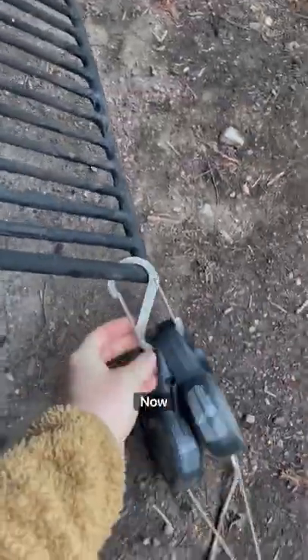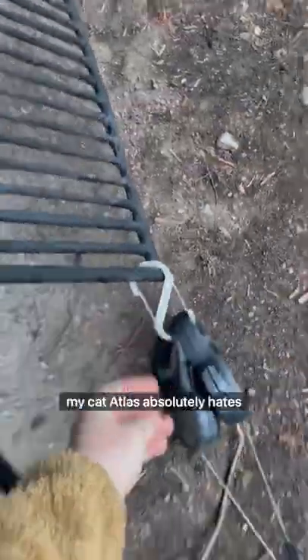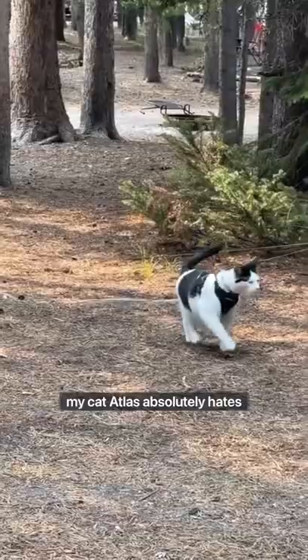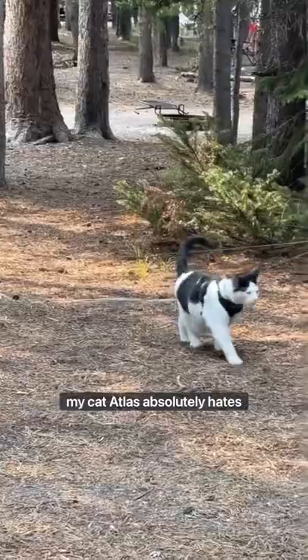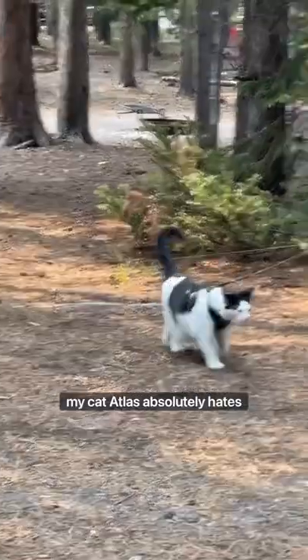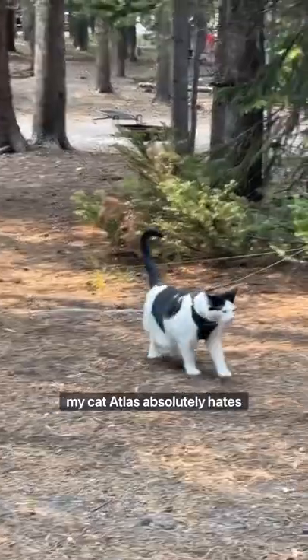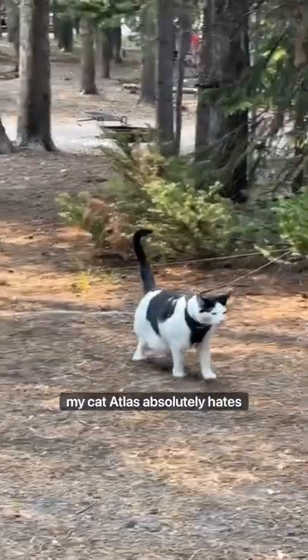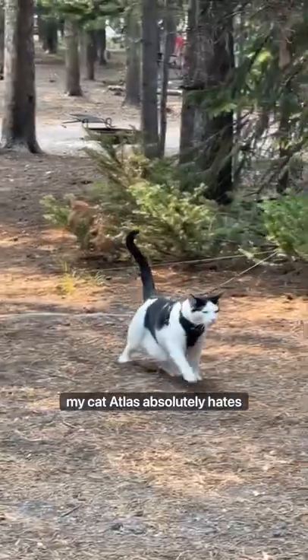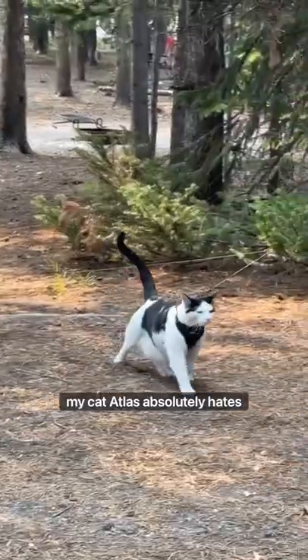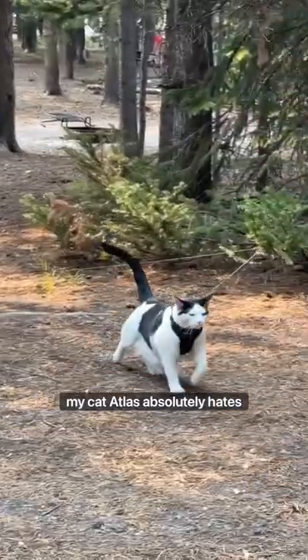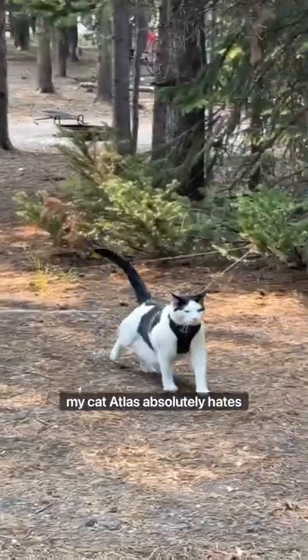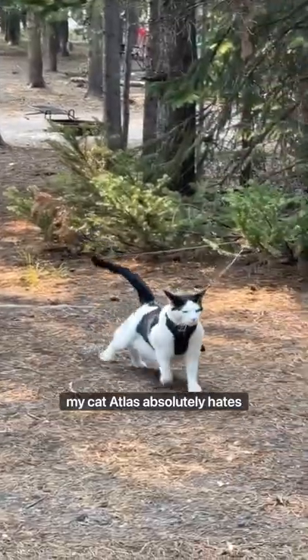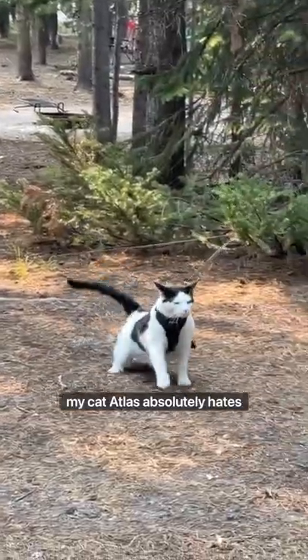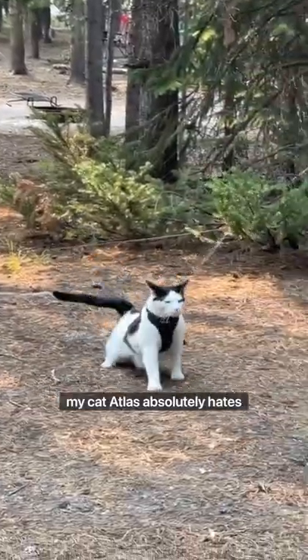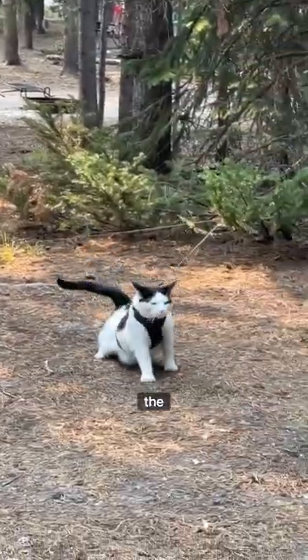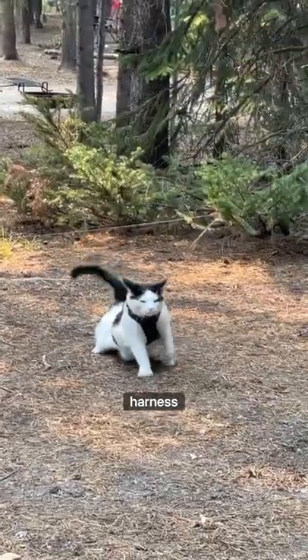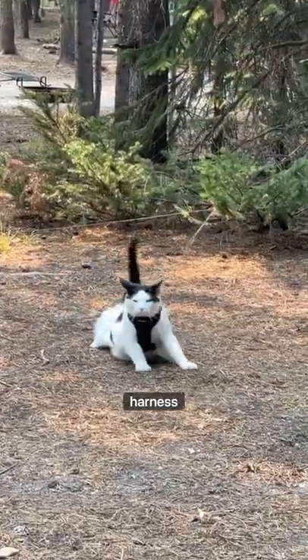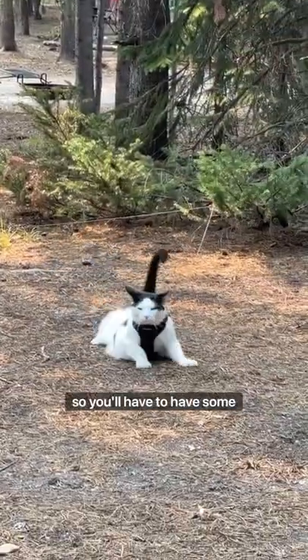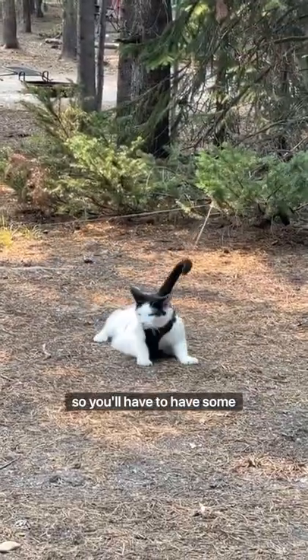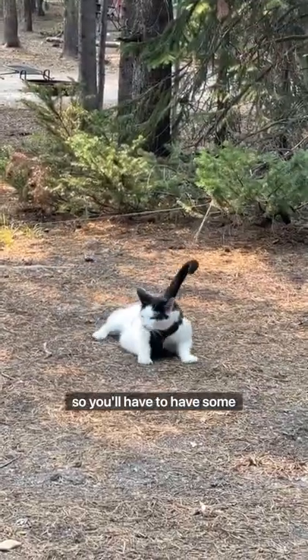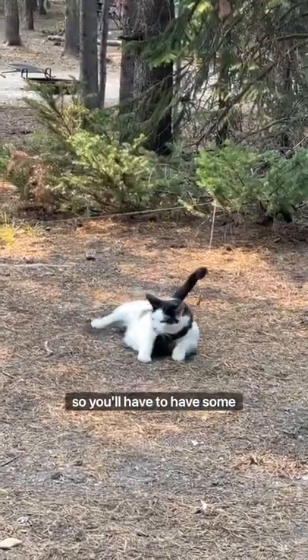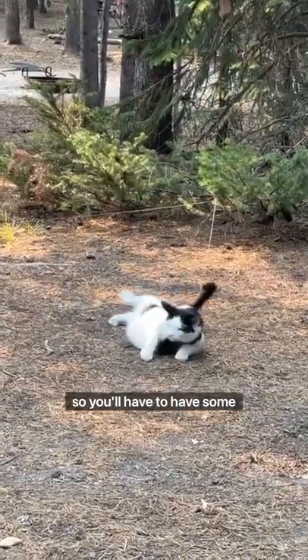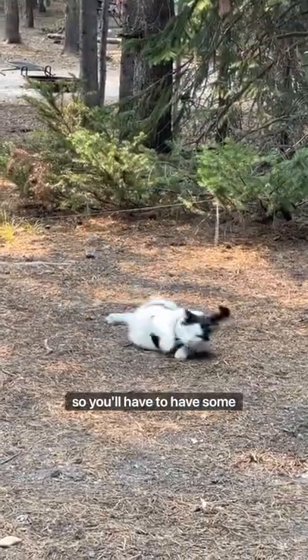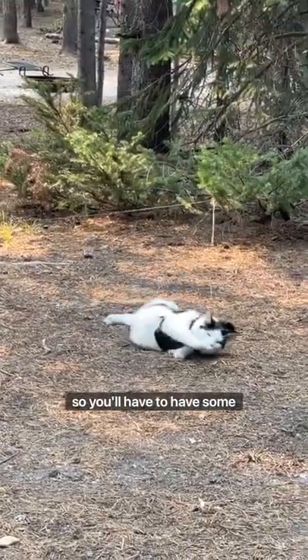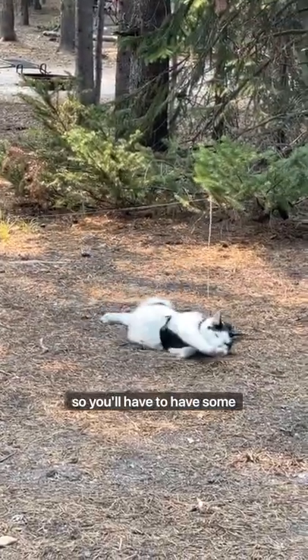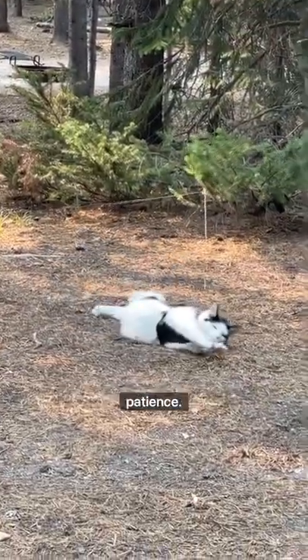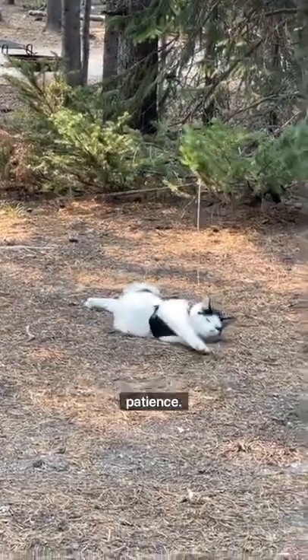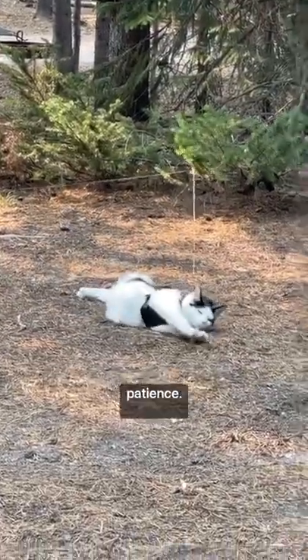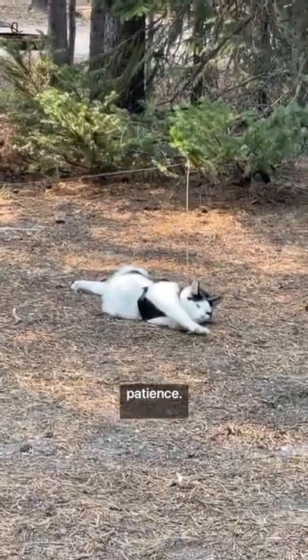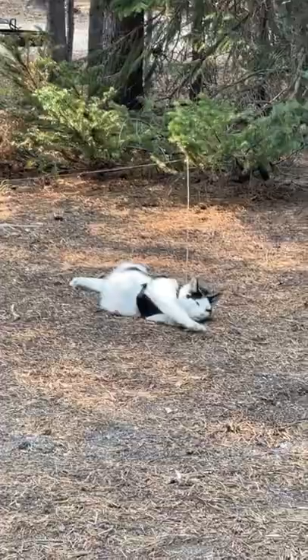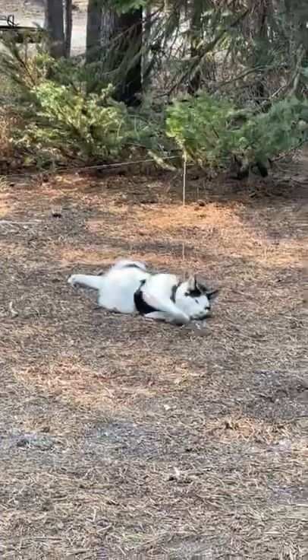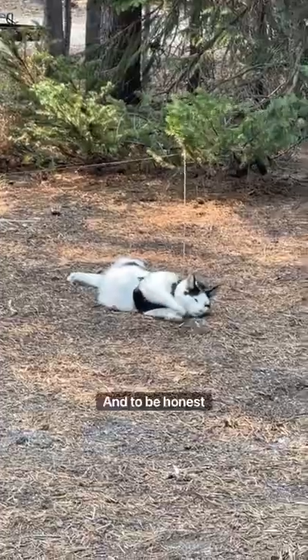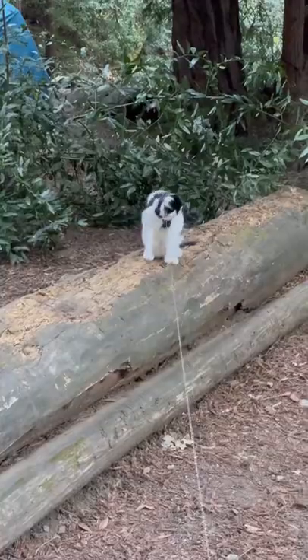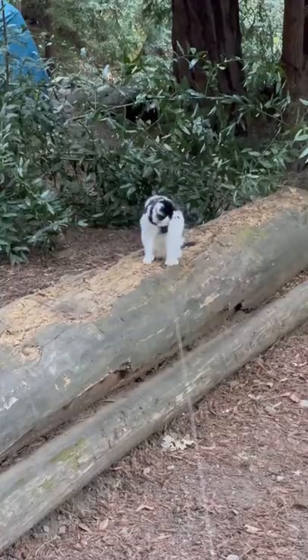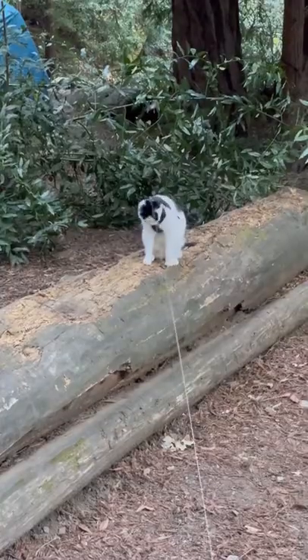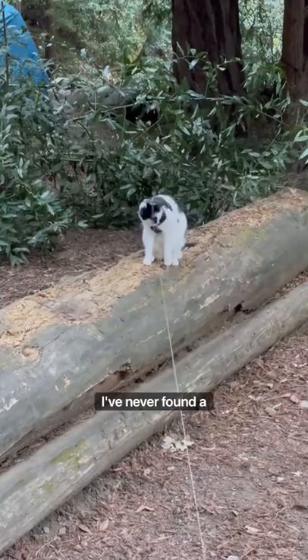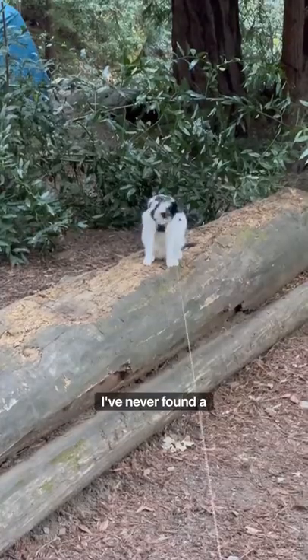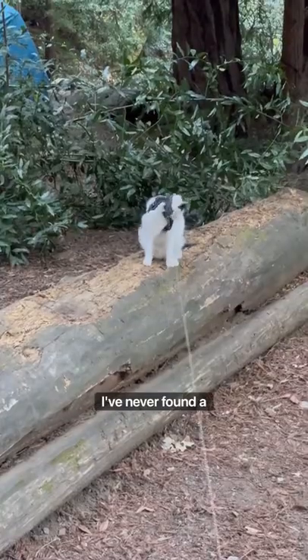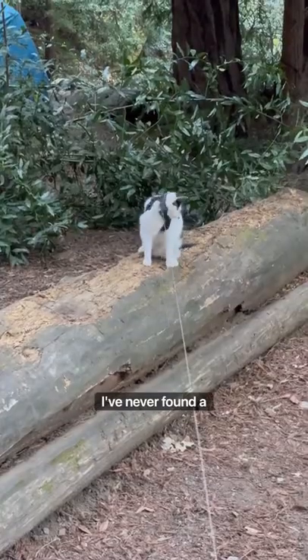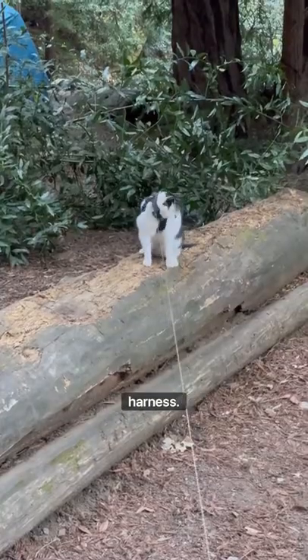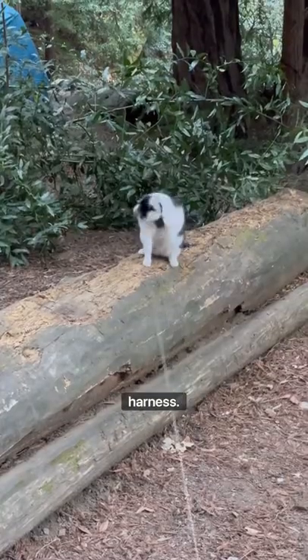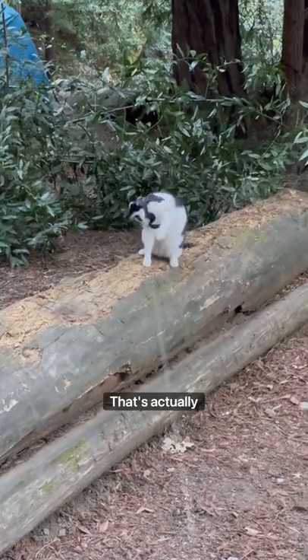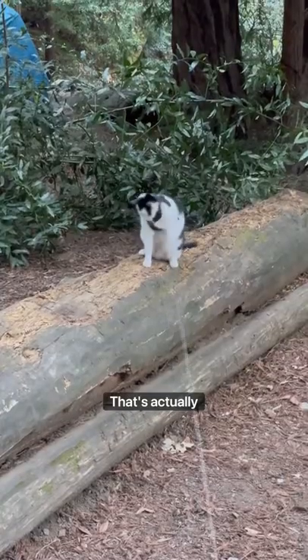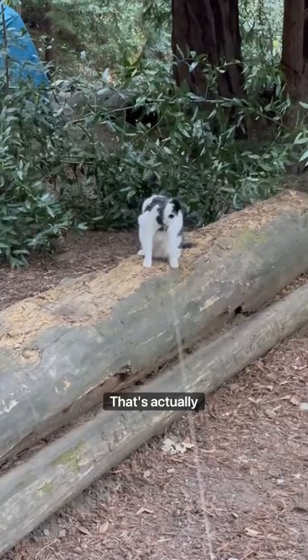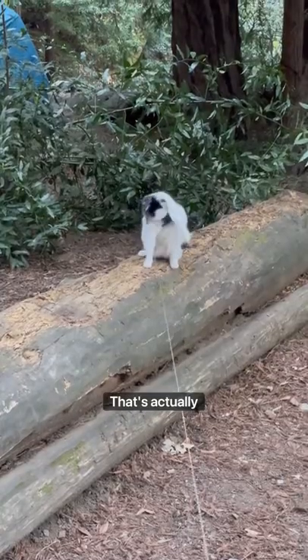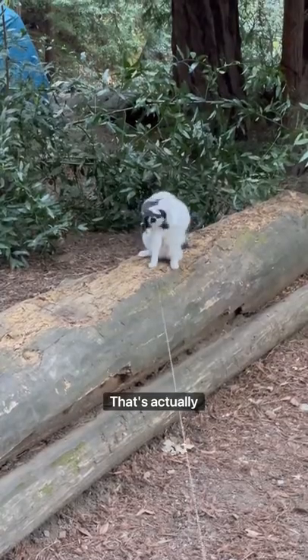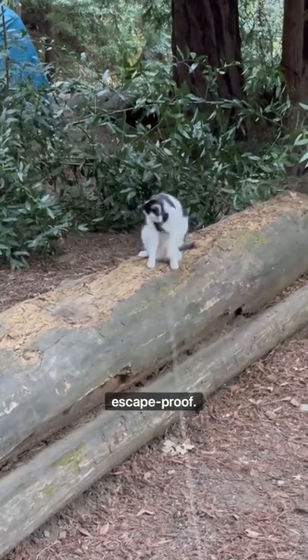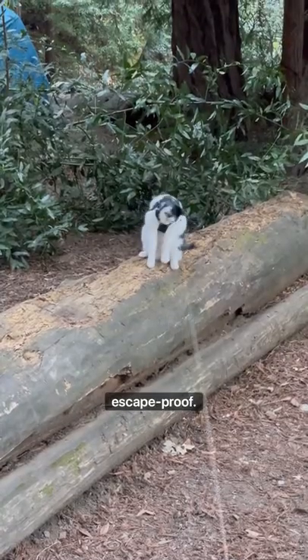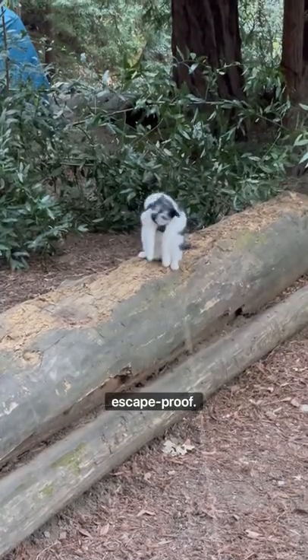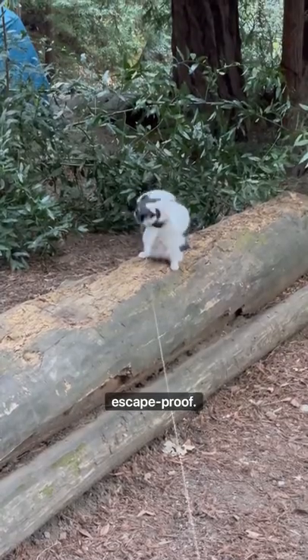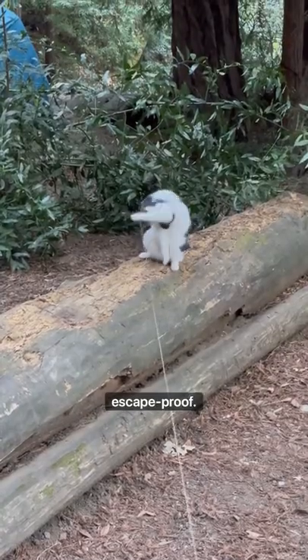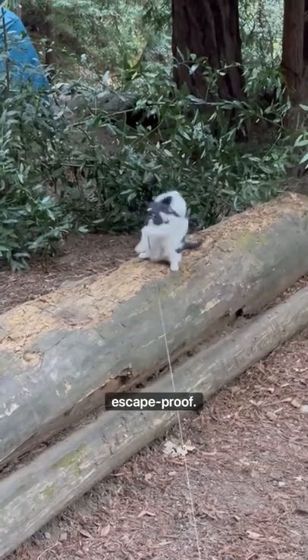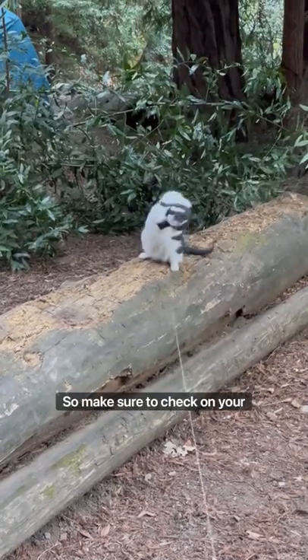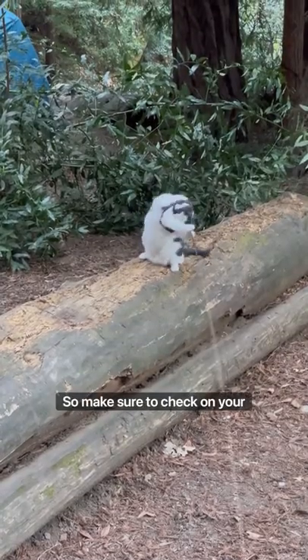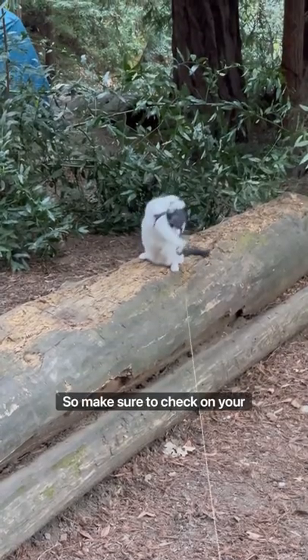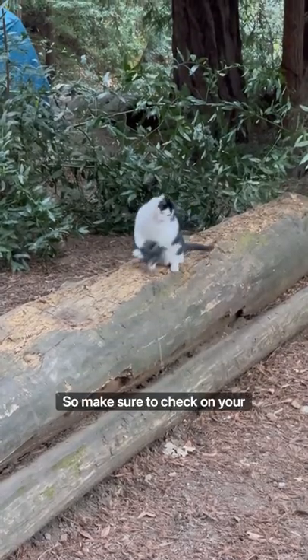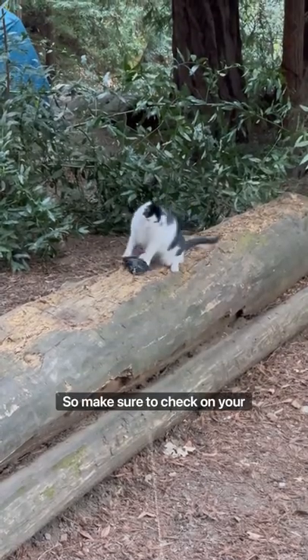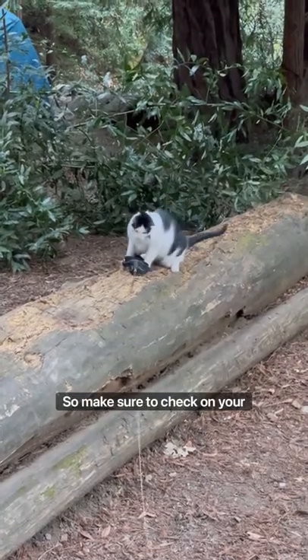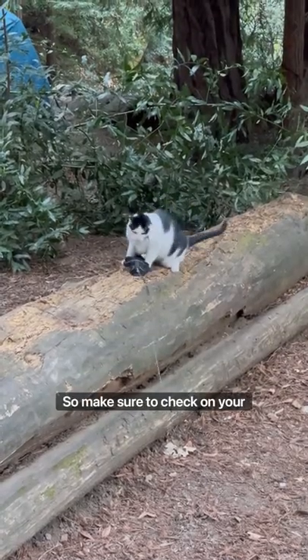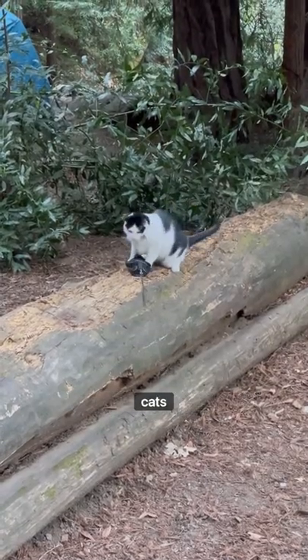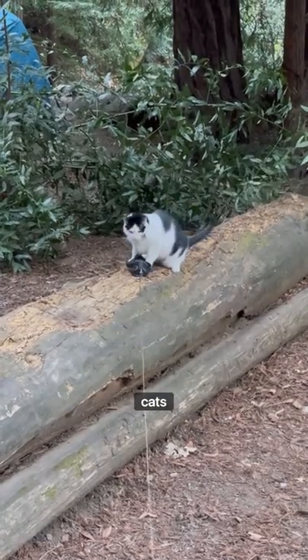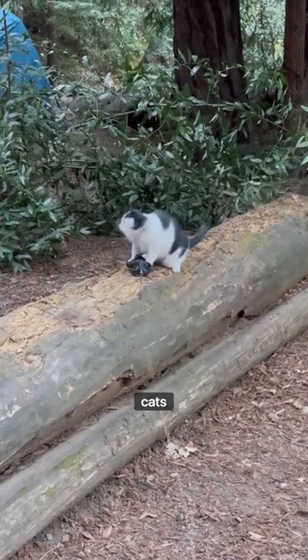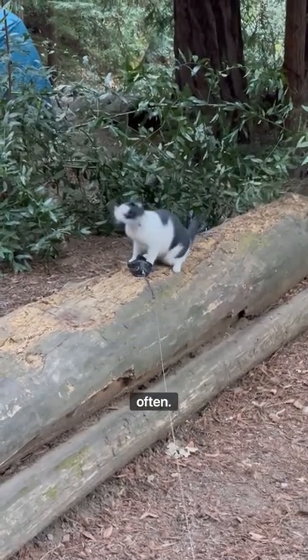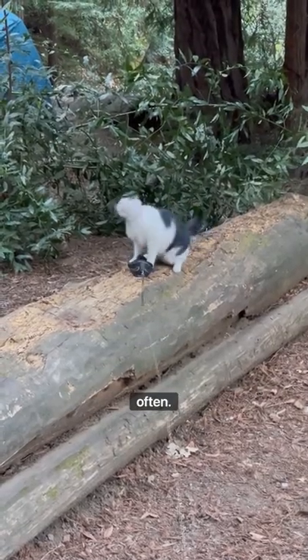Now, my cat Atlas absolutely hates the harness, so you'll have to have some patience. And to be honest, I've never found a harness that's actually escape-proof, so make sure to check on your cats often.